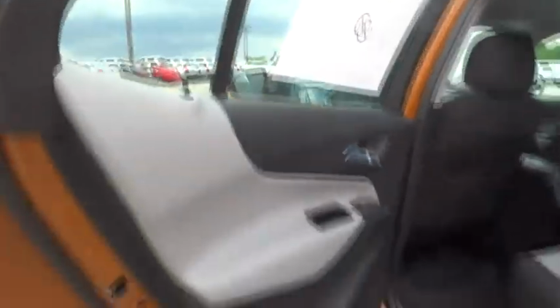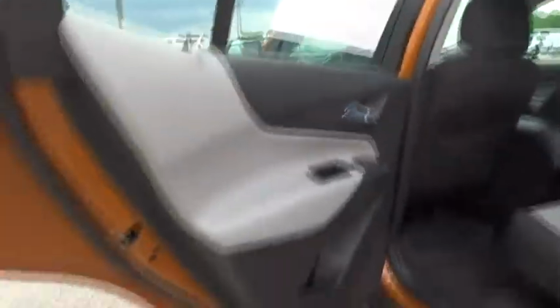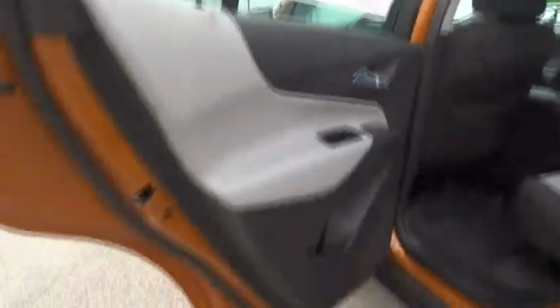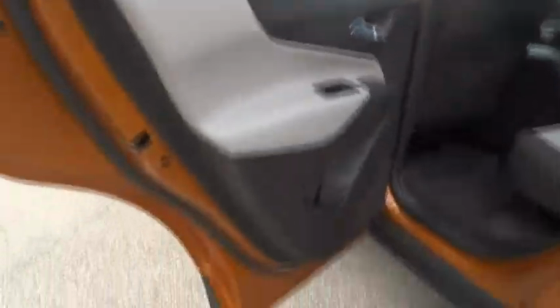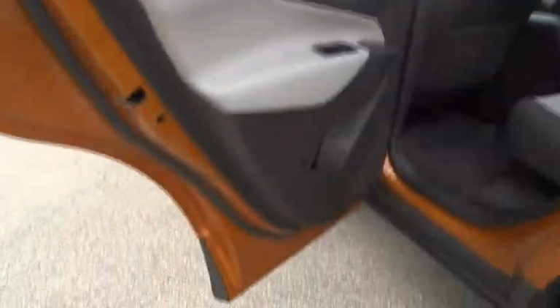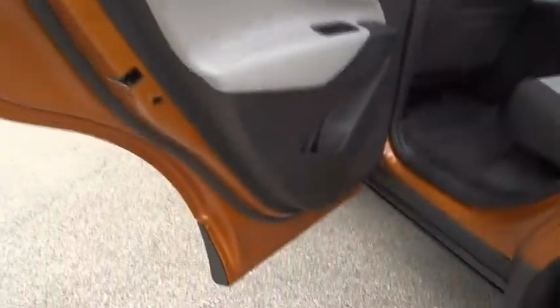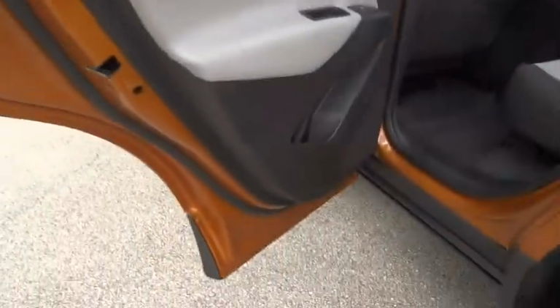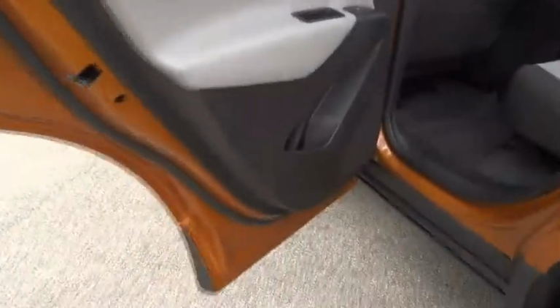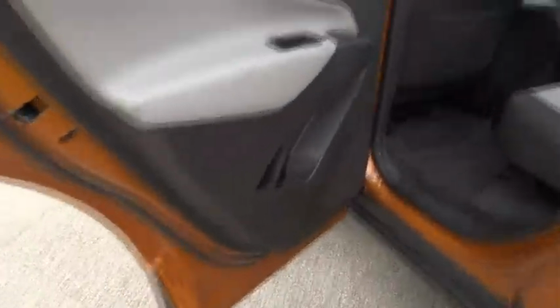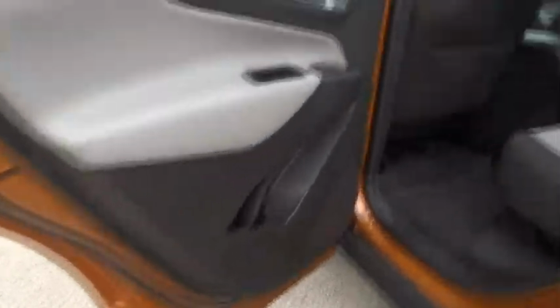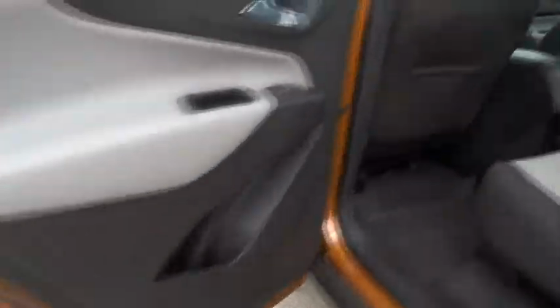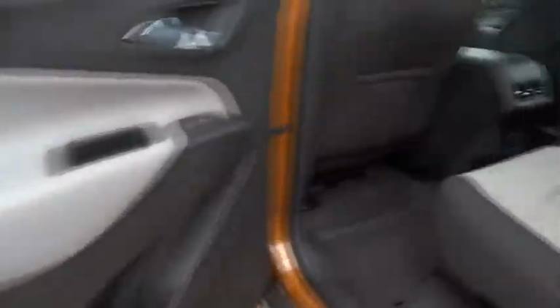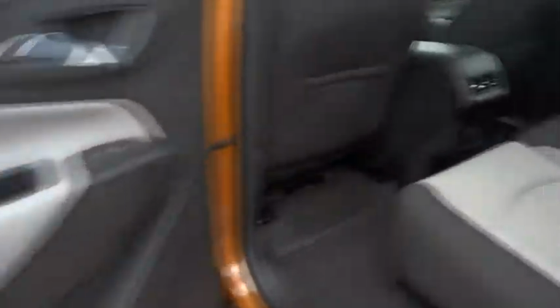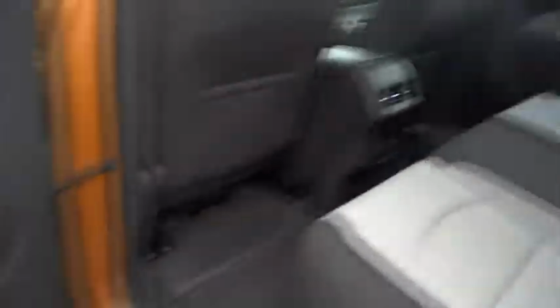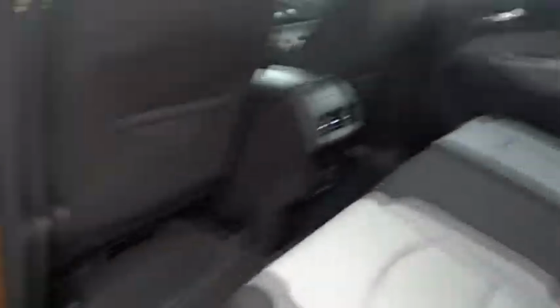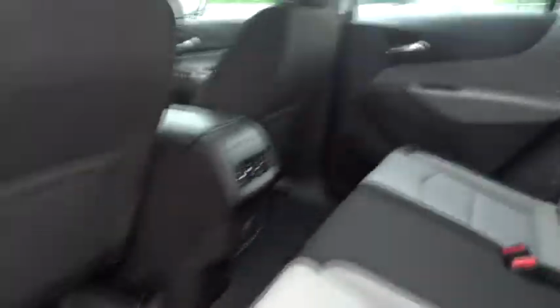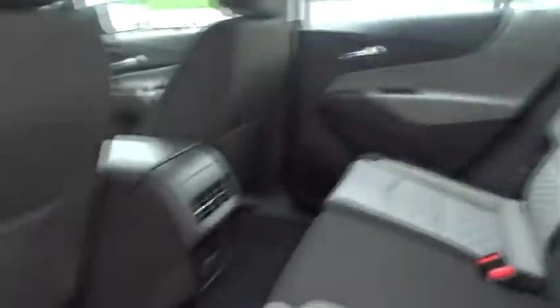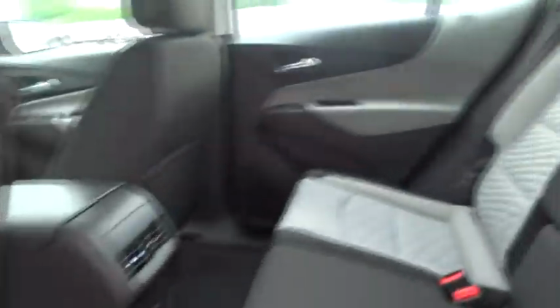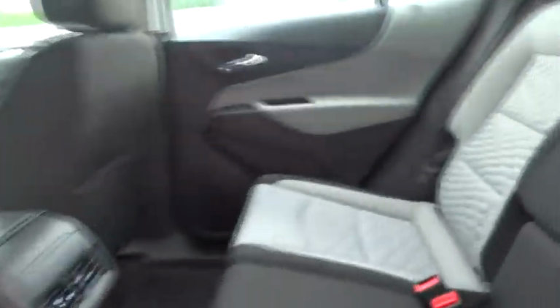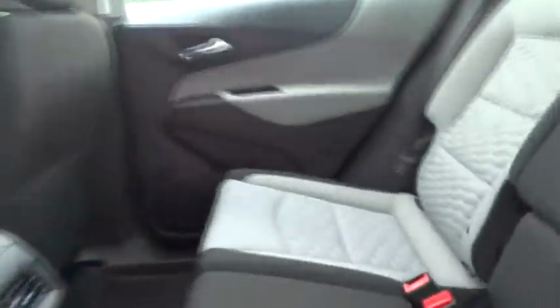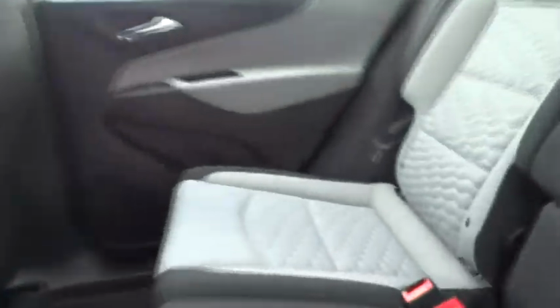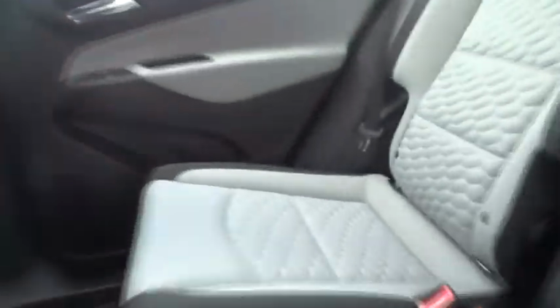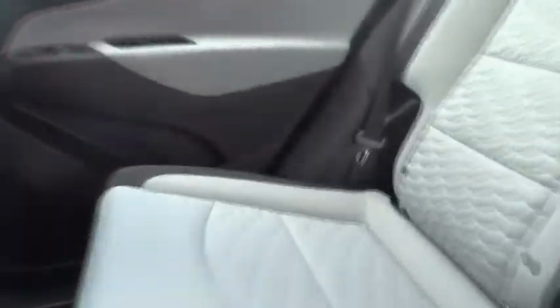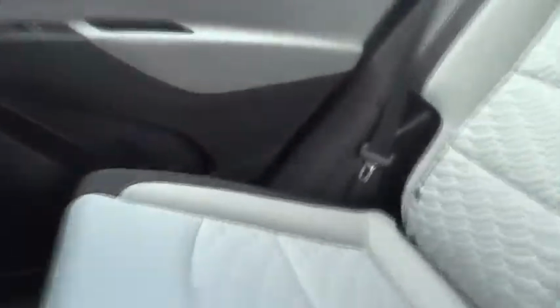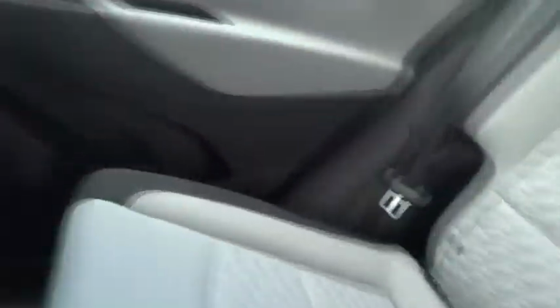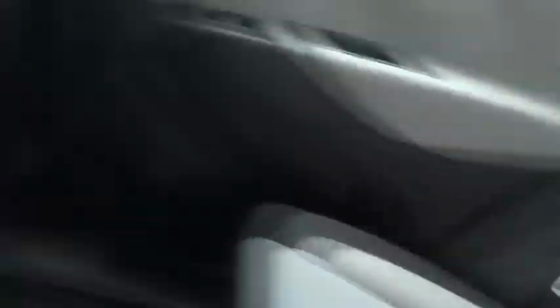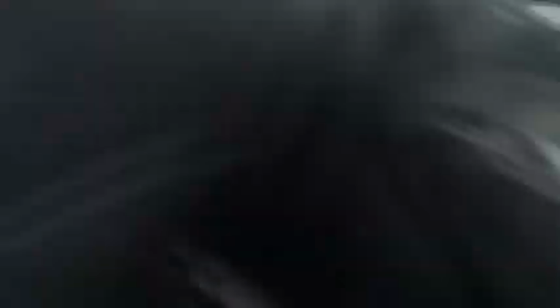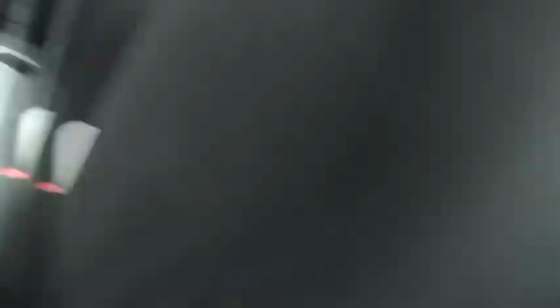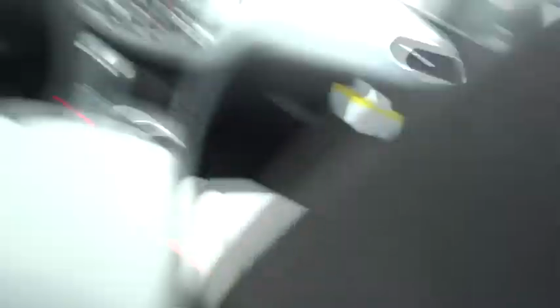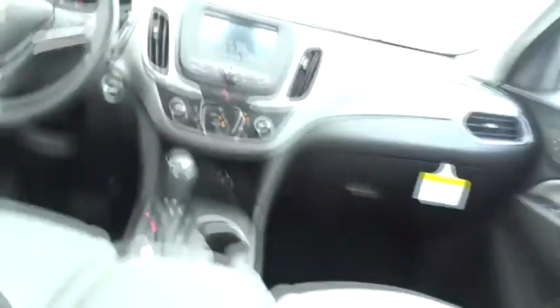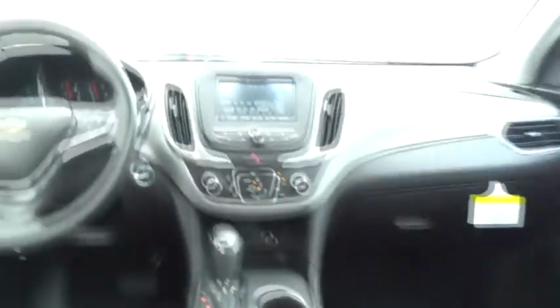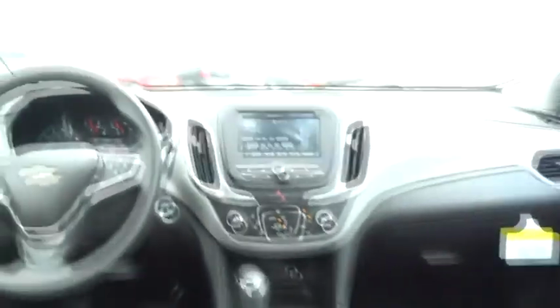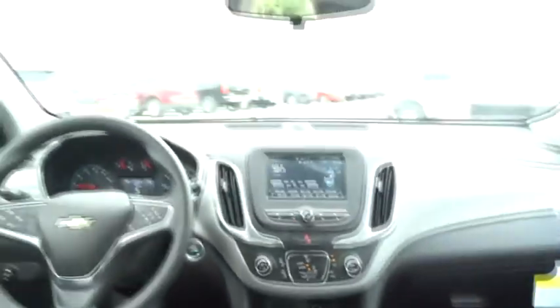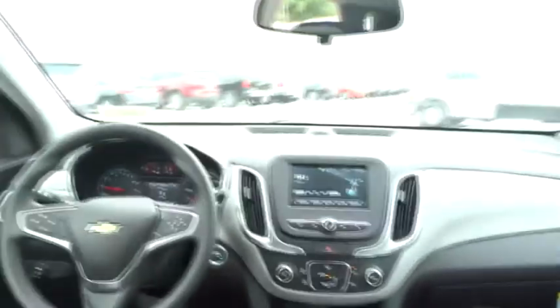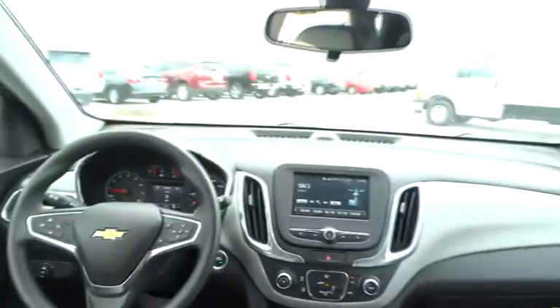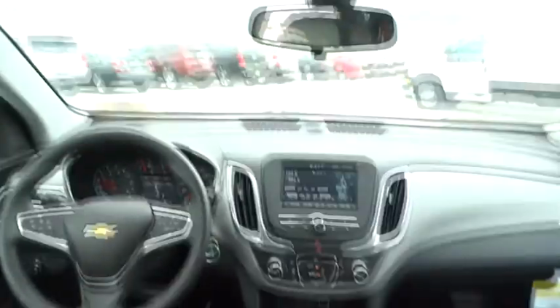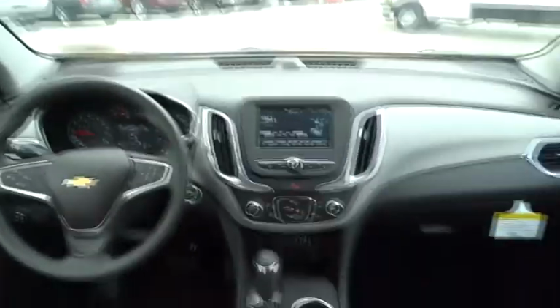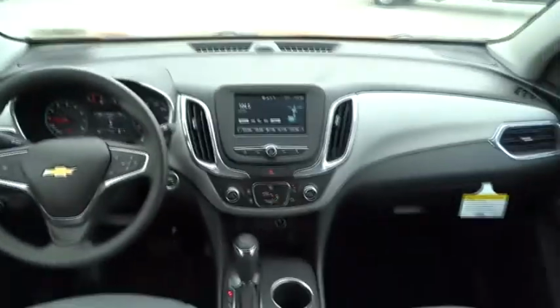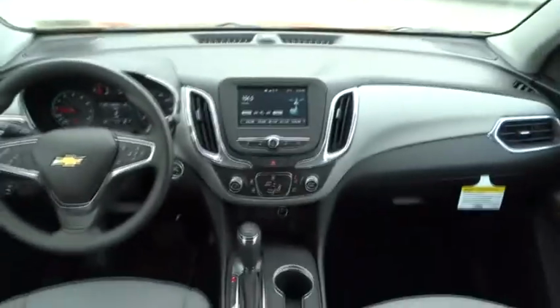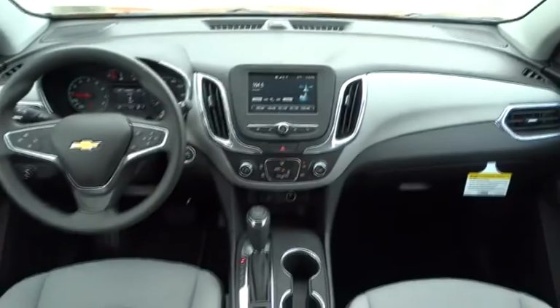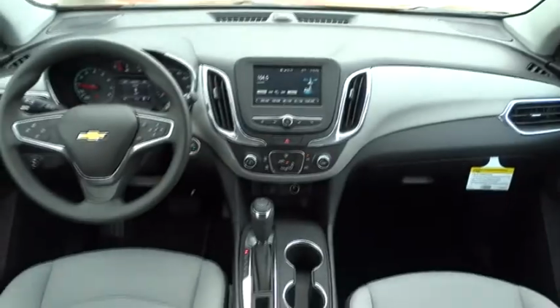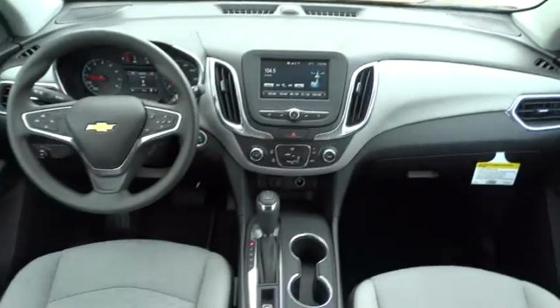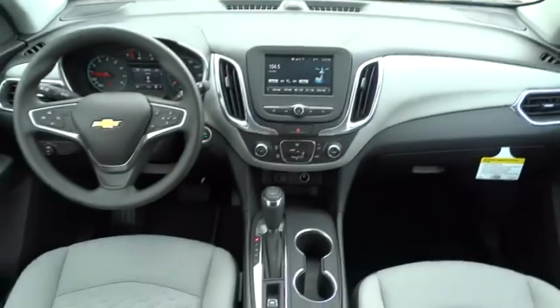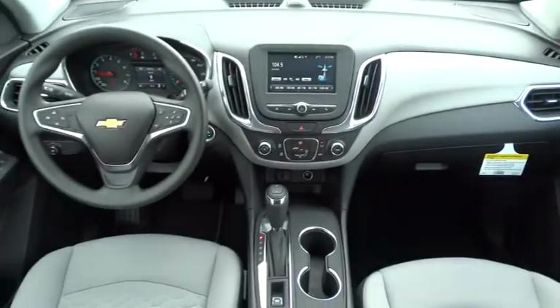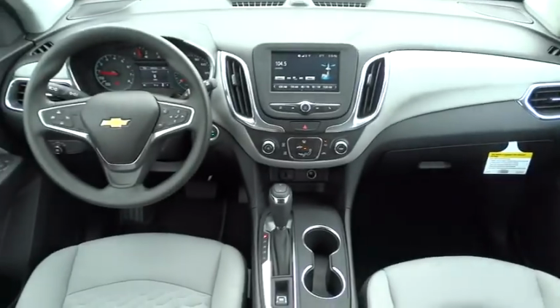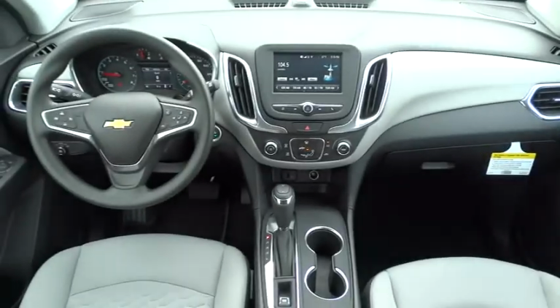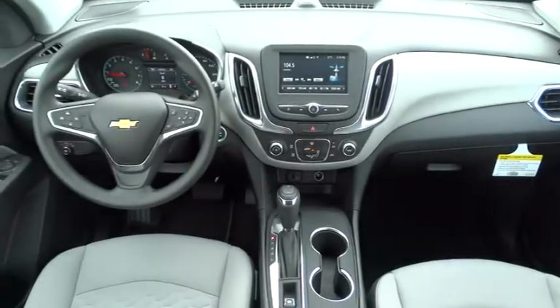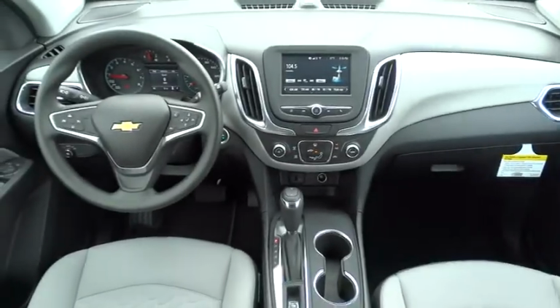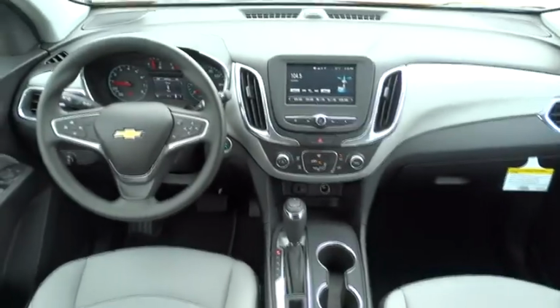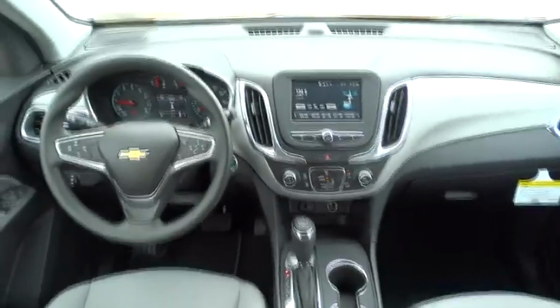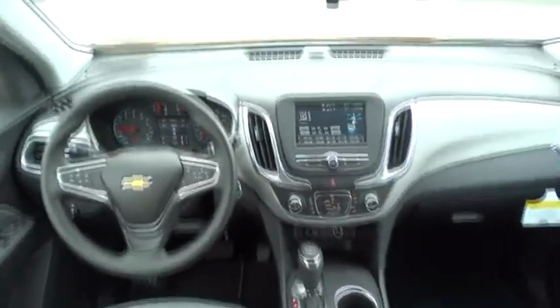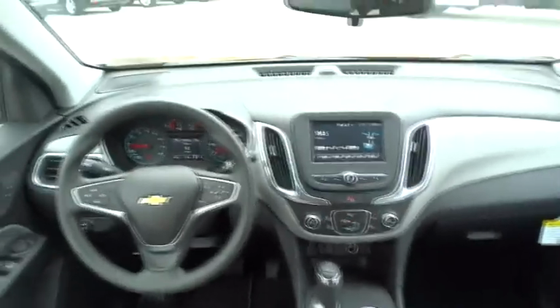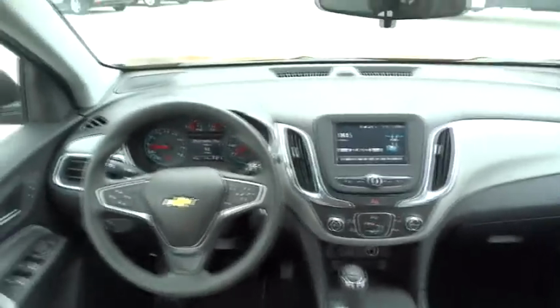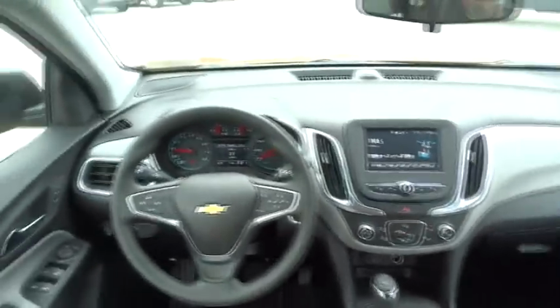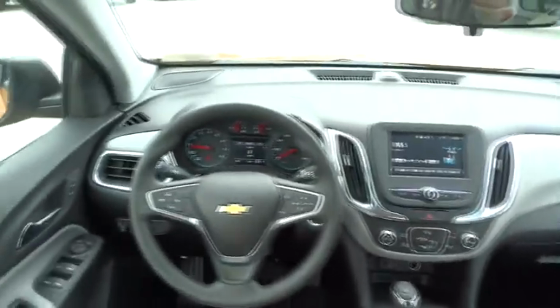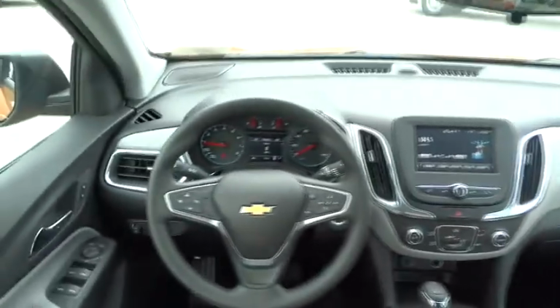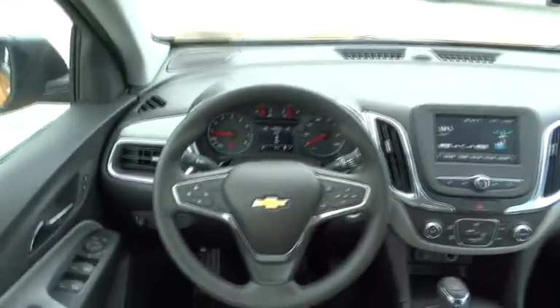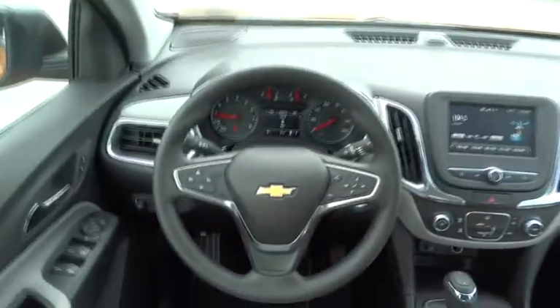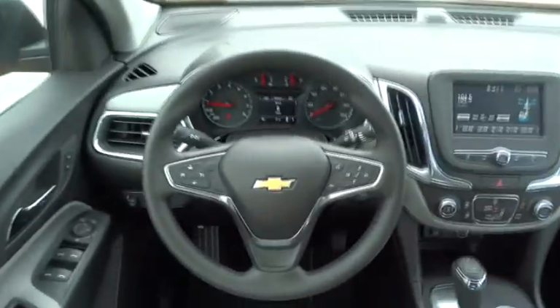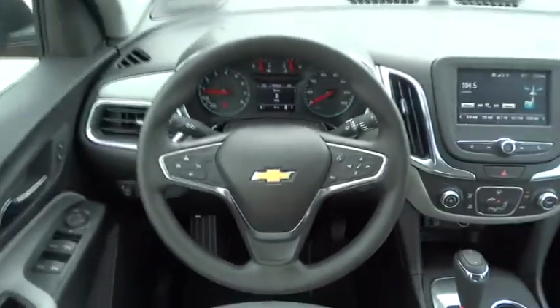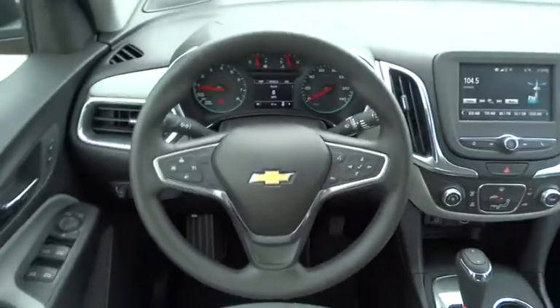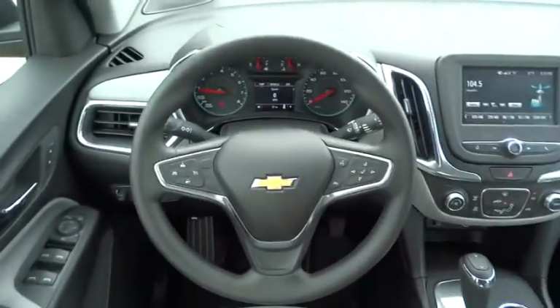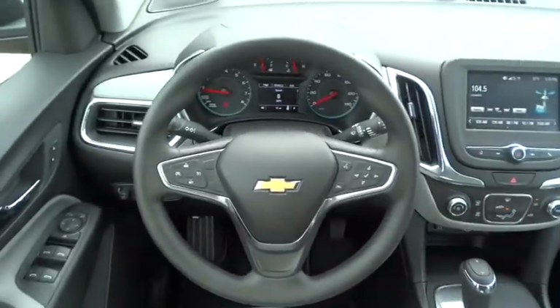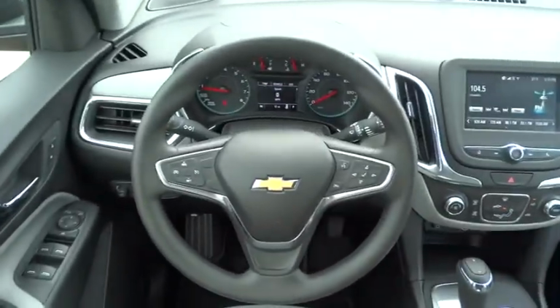If affordable style and reliability are what you're looking for, this vehicle couldn't be more perfect. Drive it today. Have a great day.